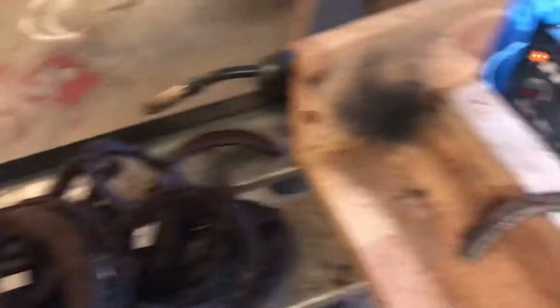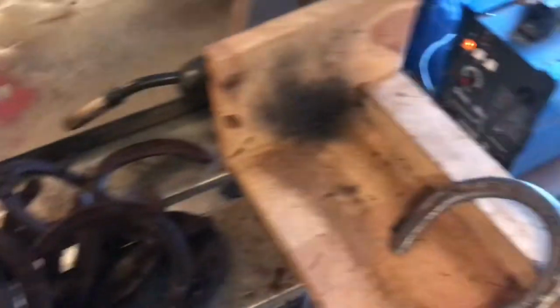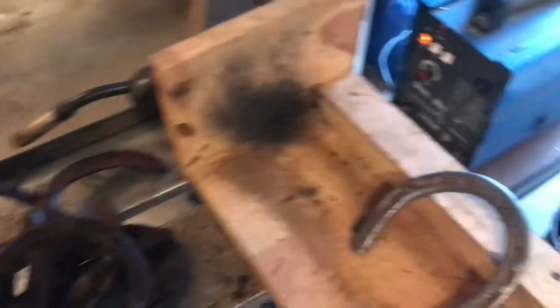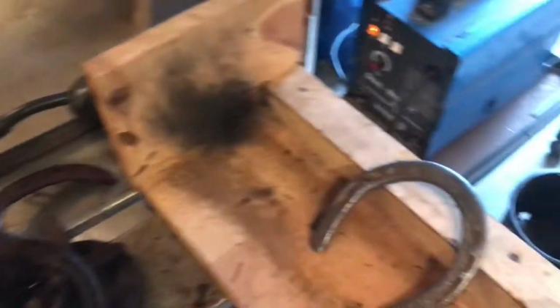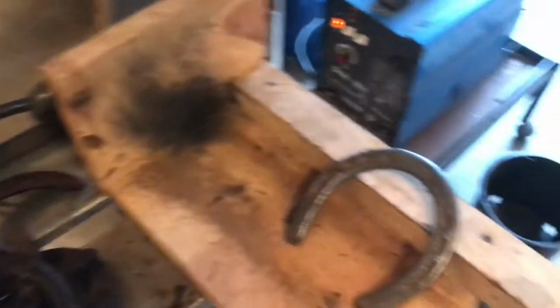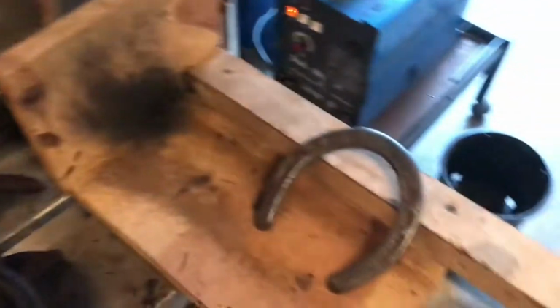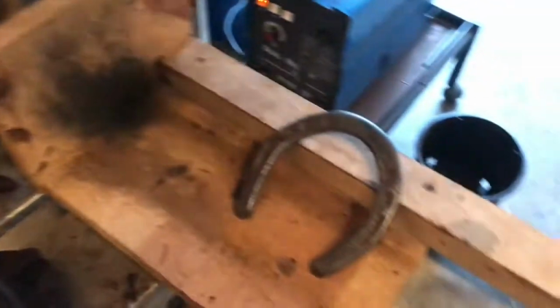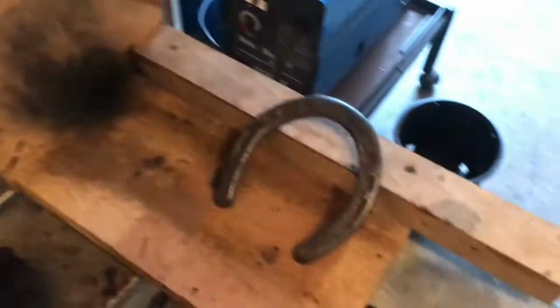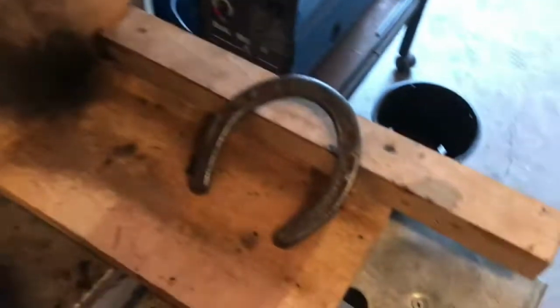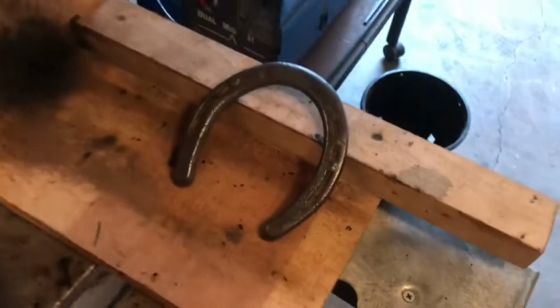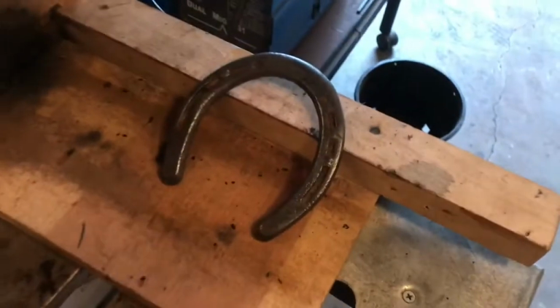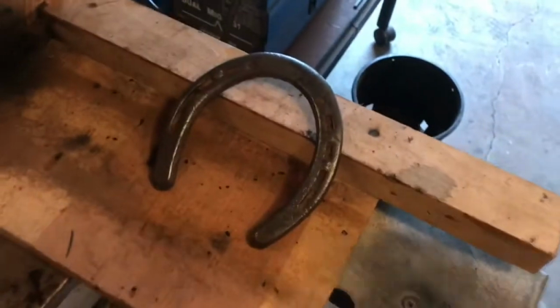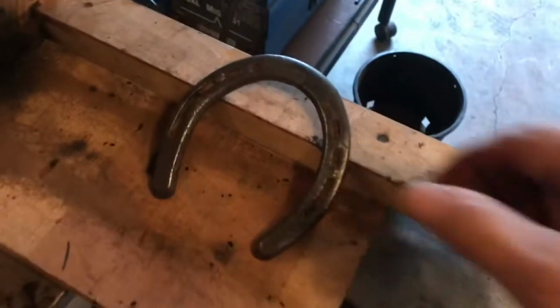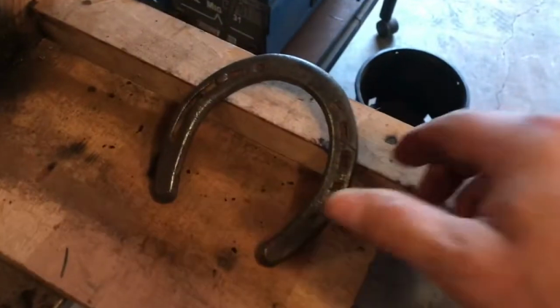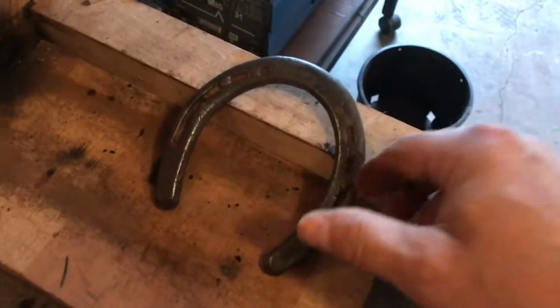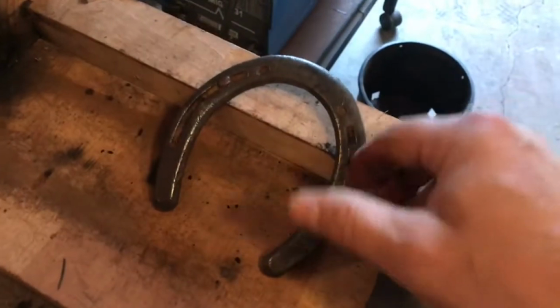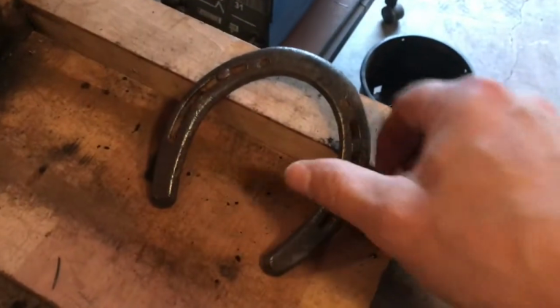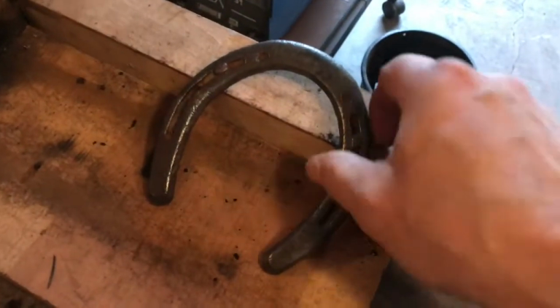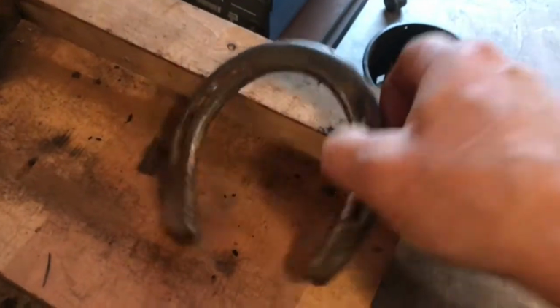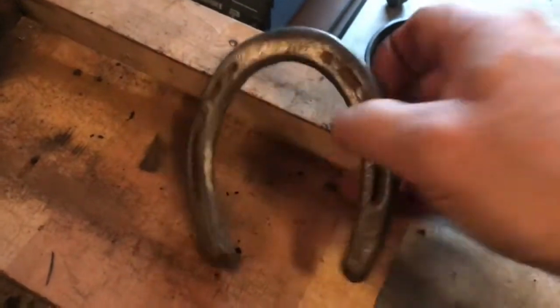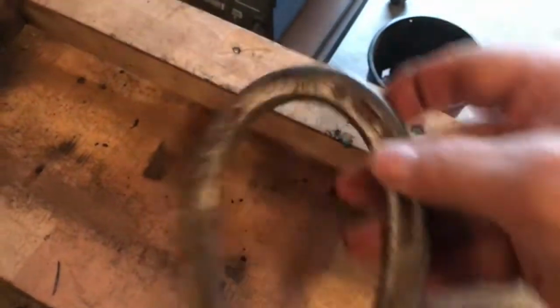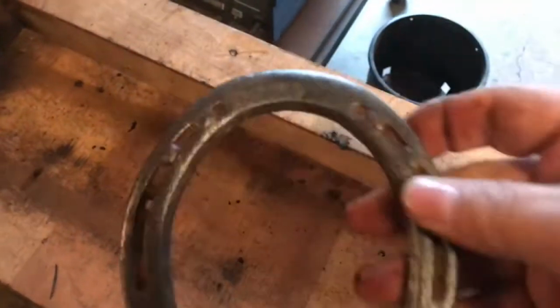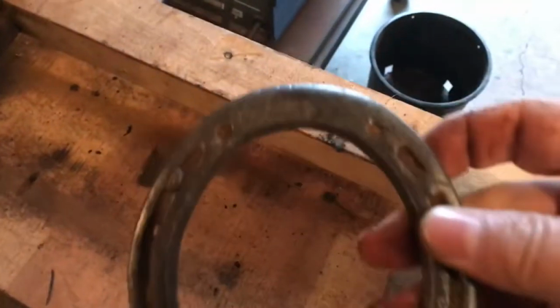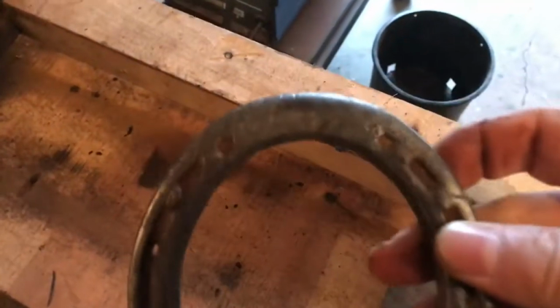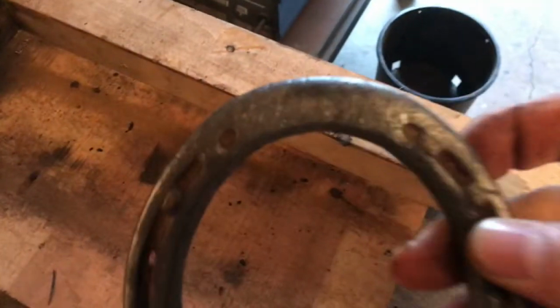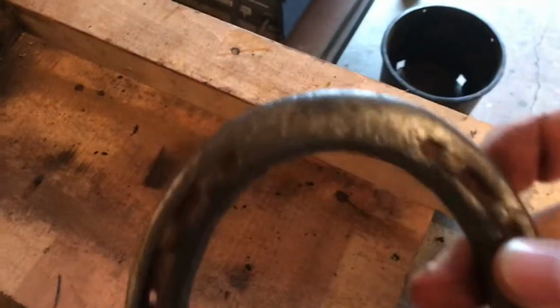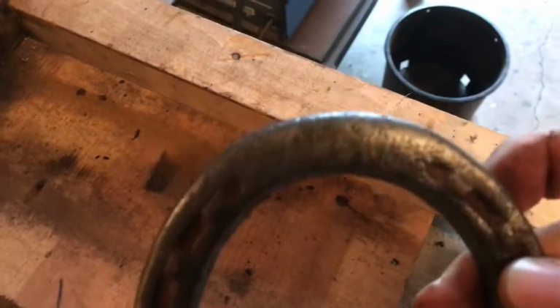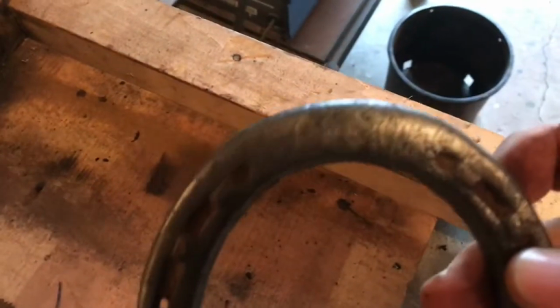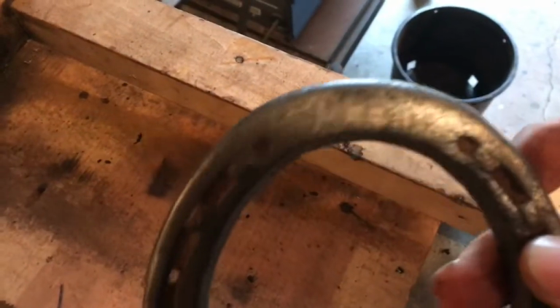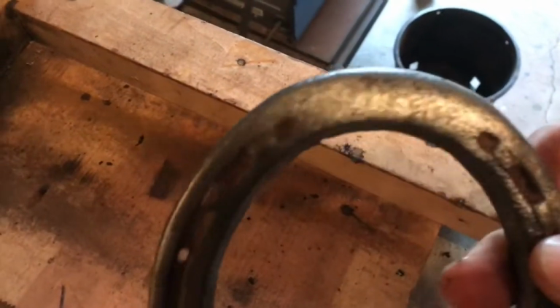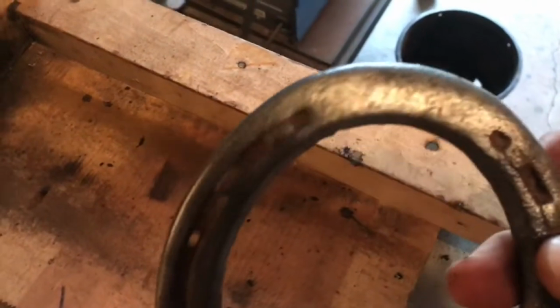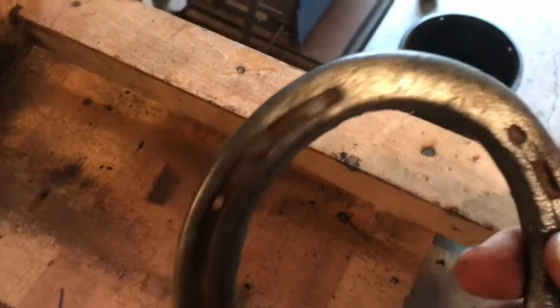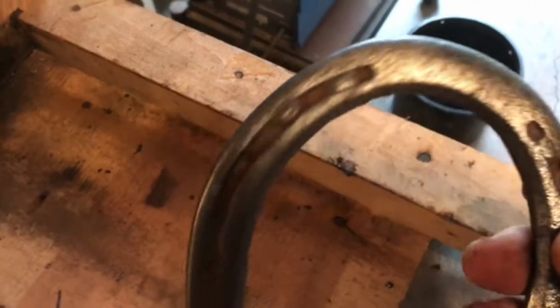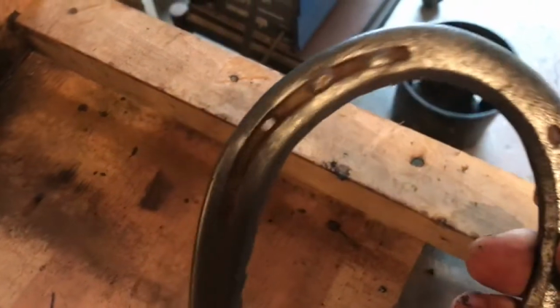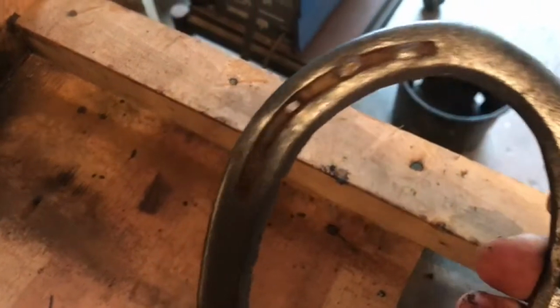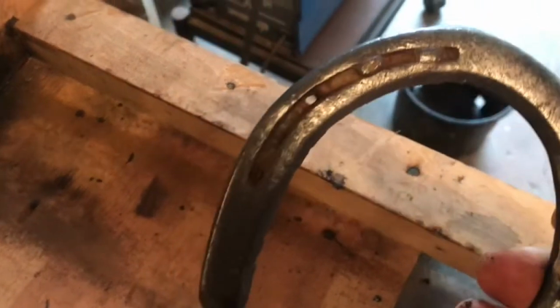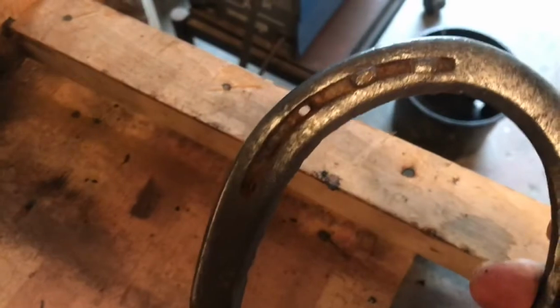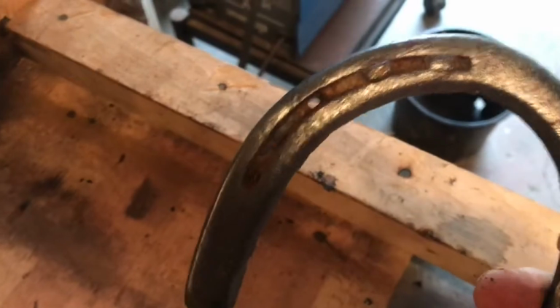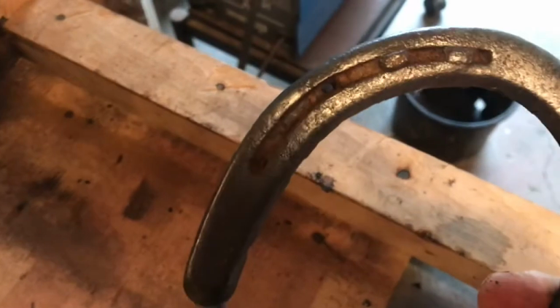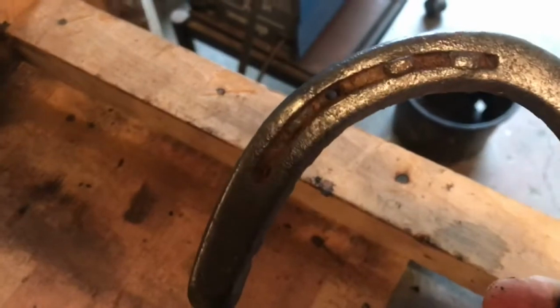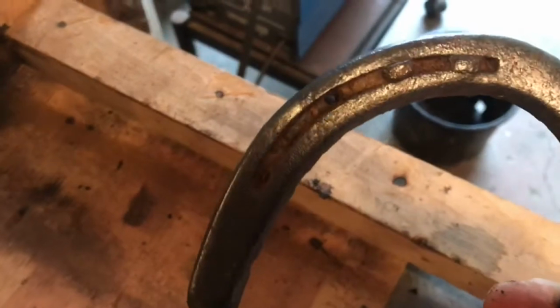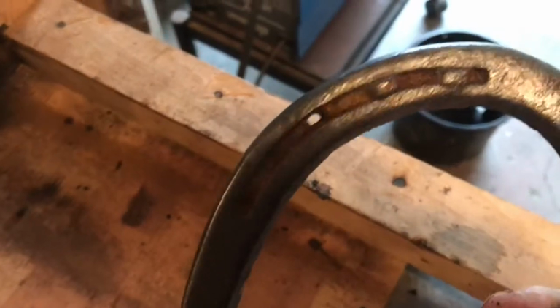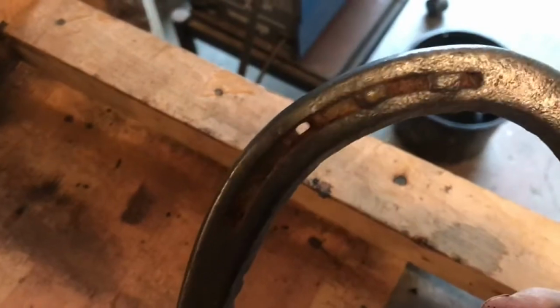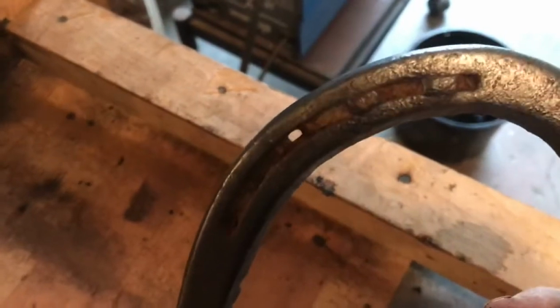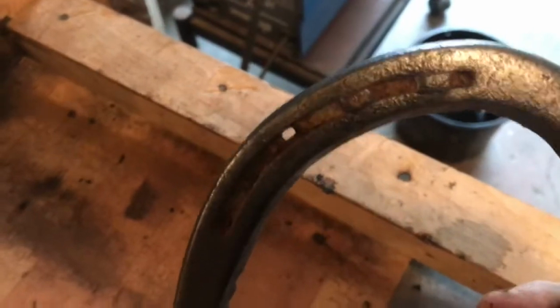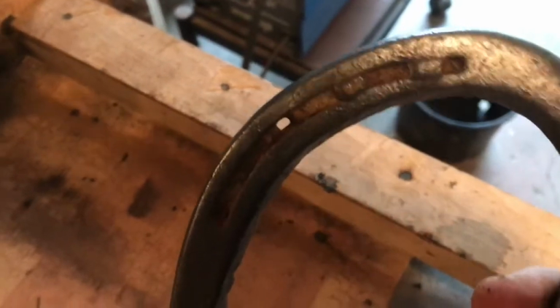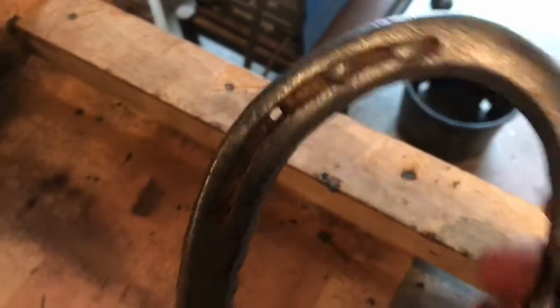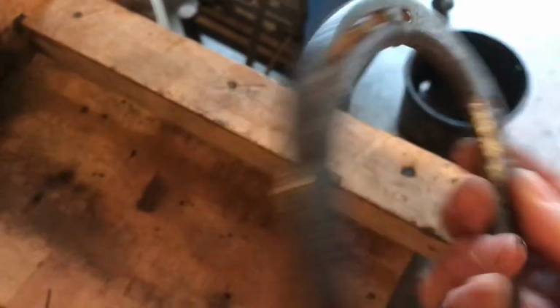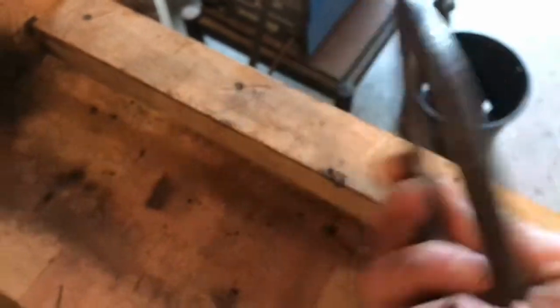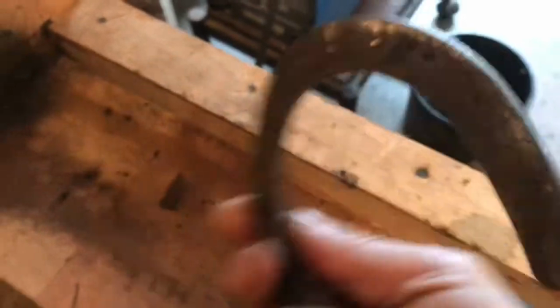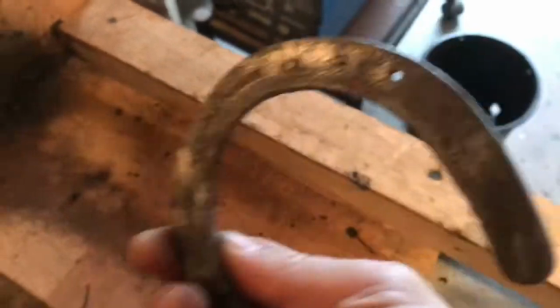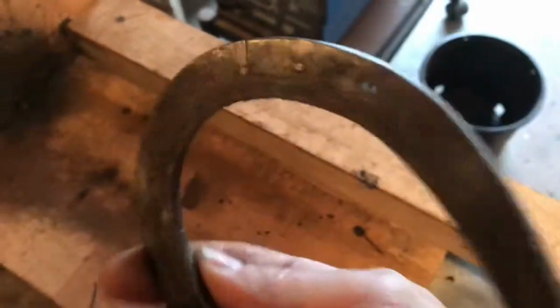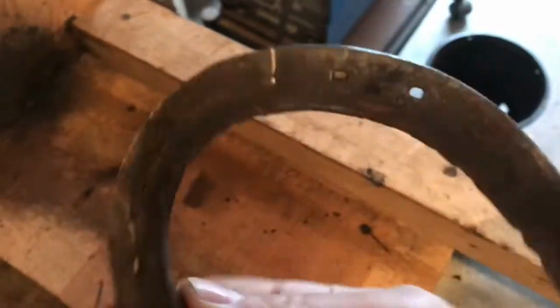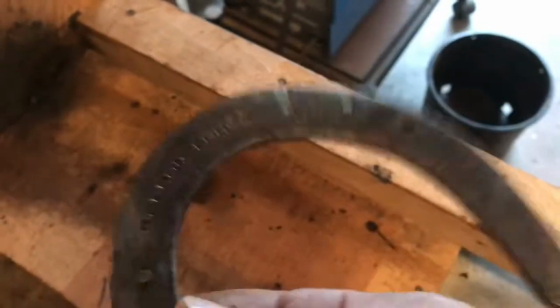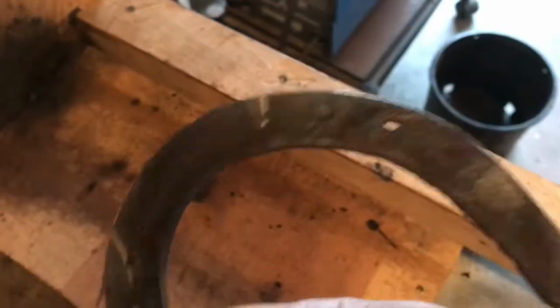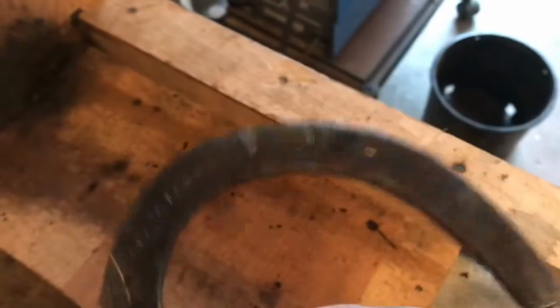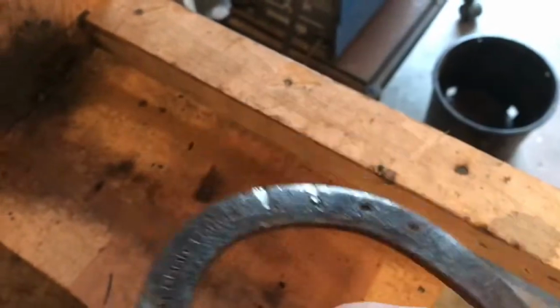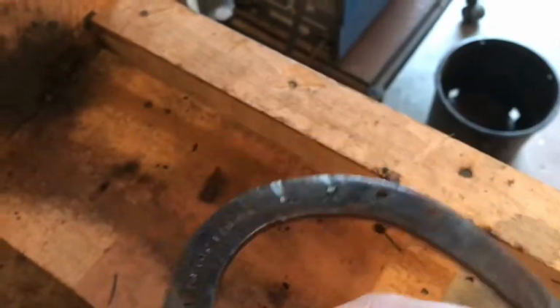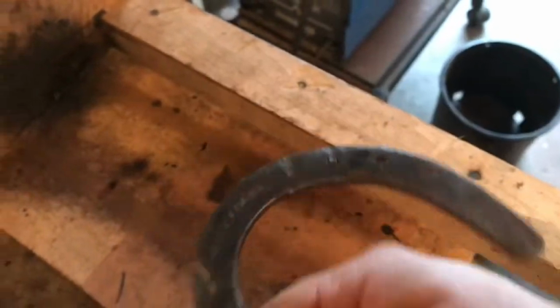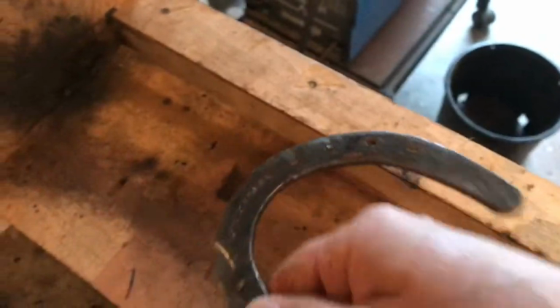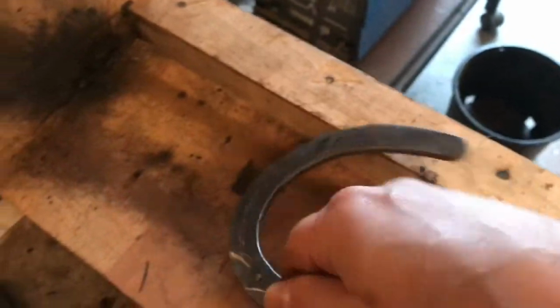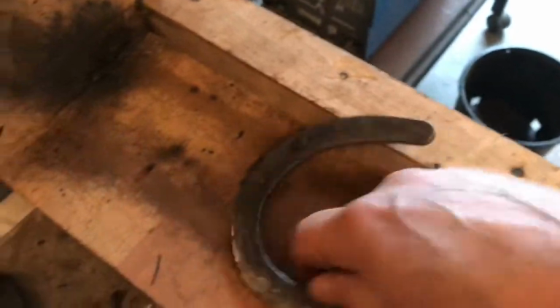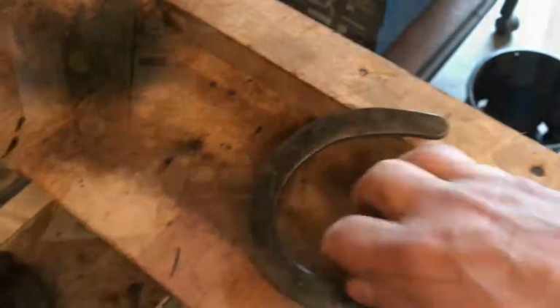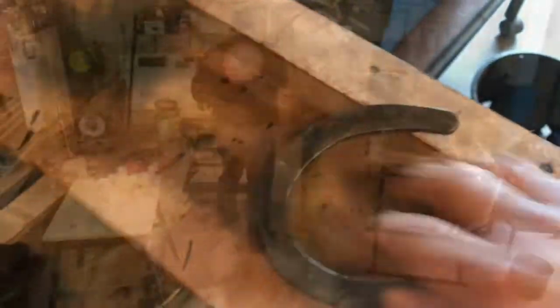This is what you've got to get them to look like — all clean, loose nails are out, ready for welding.